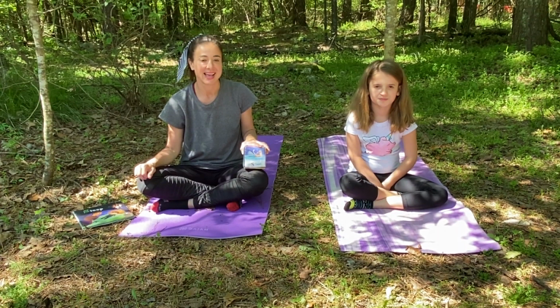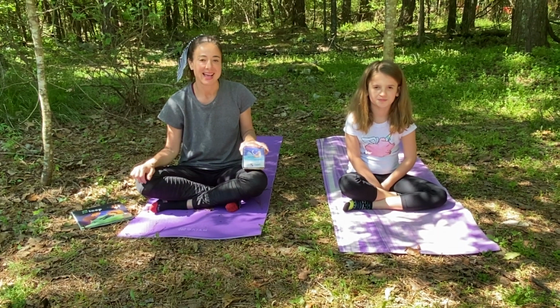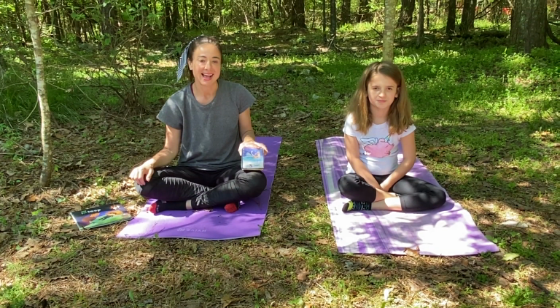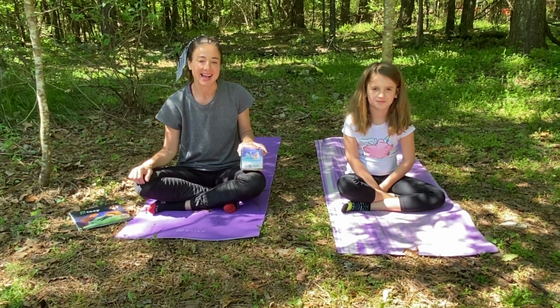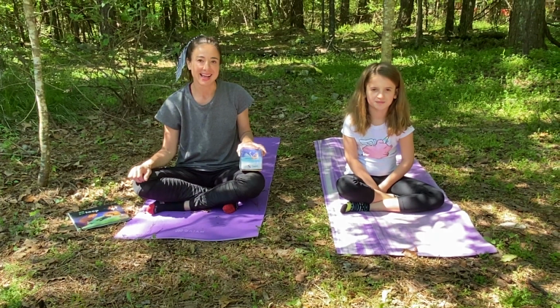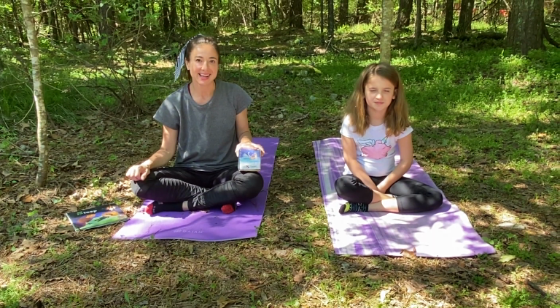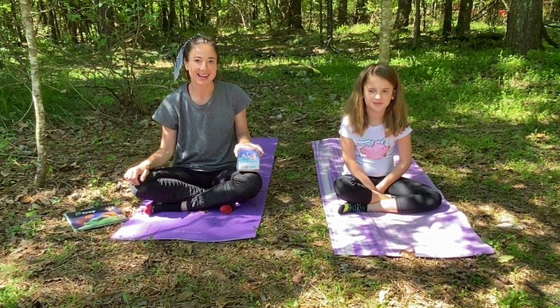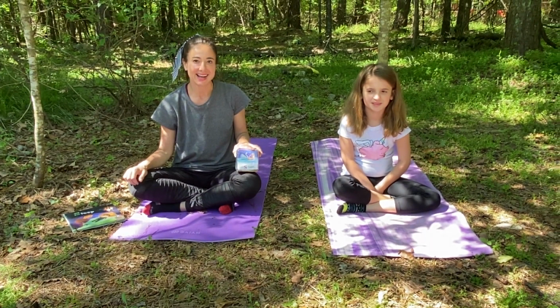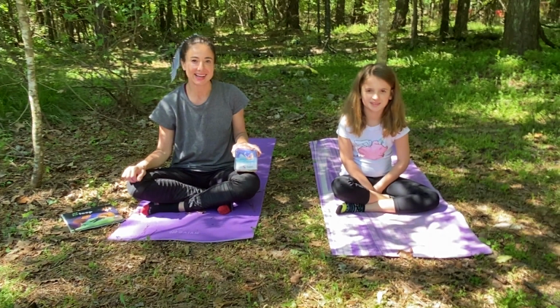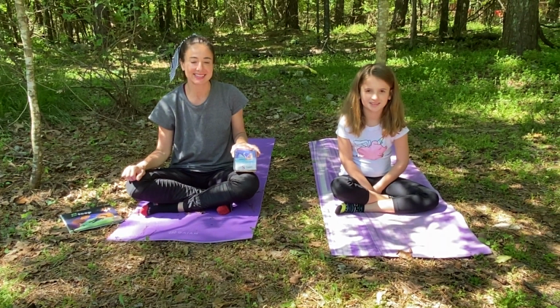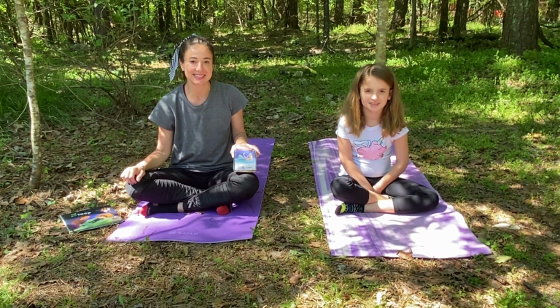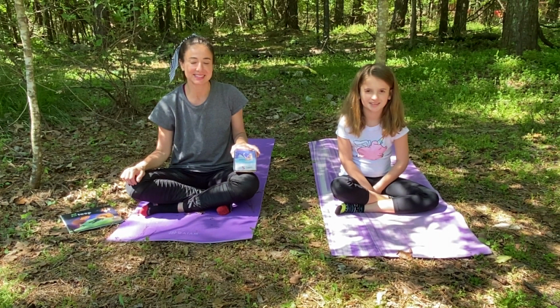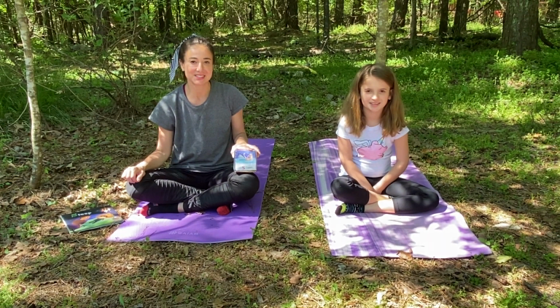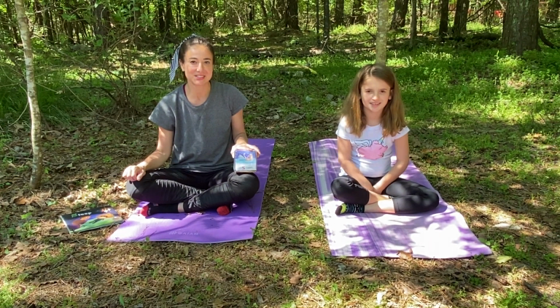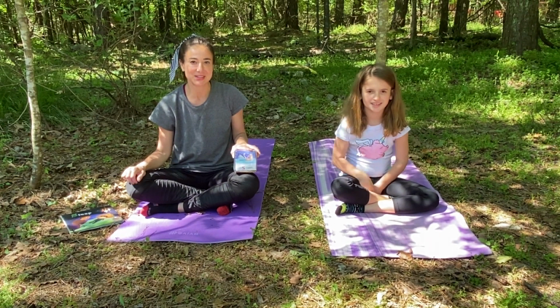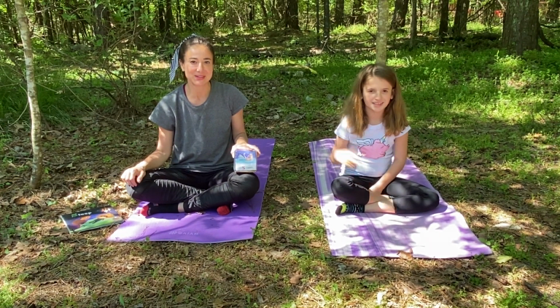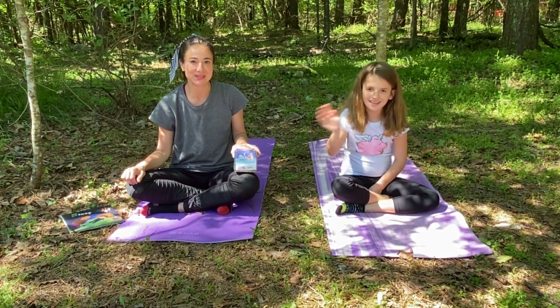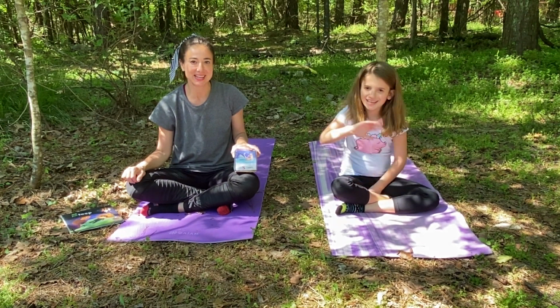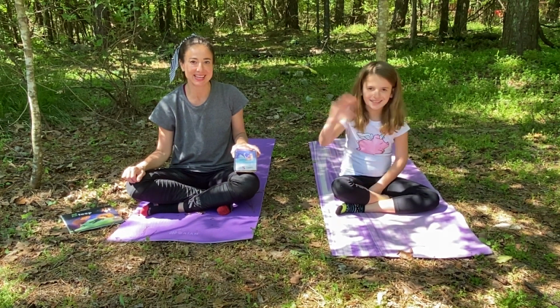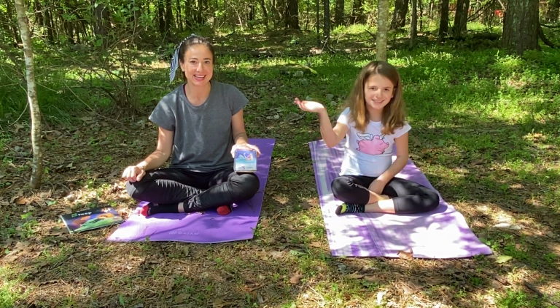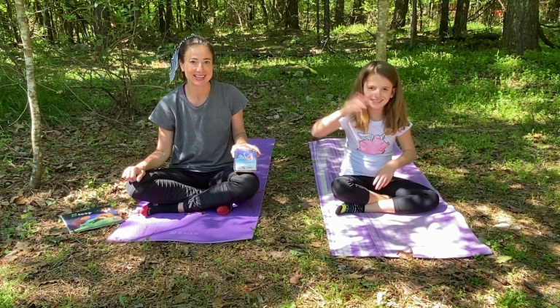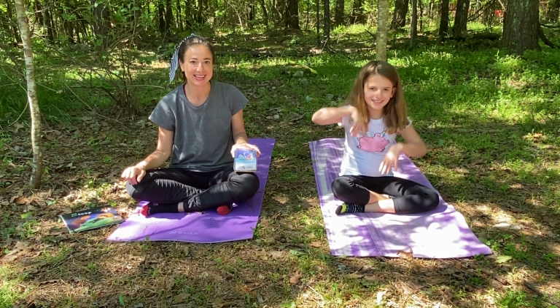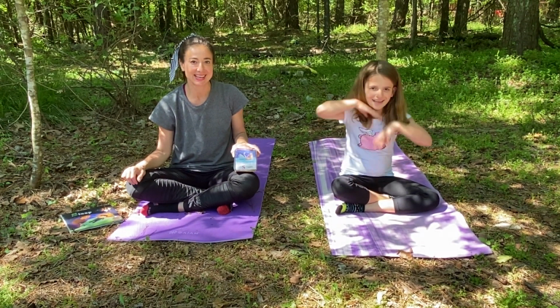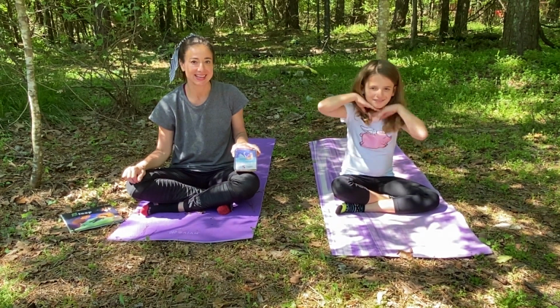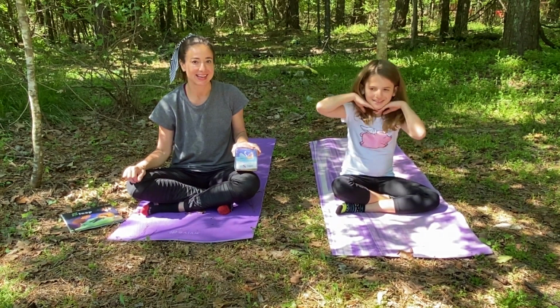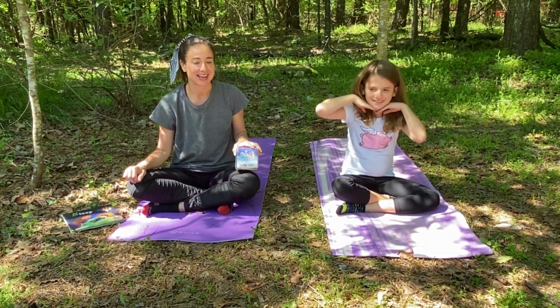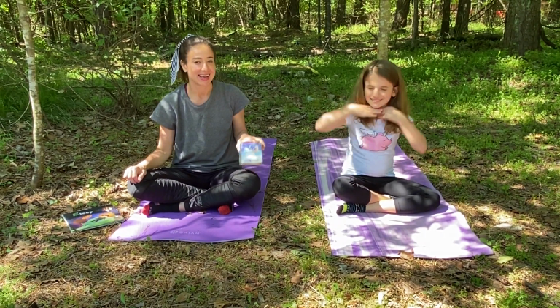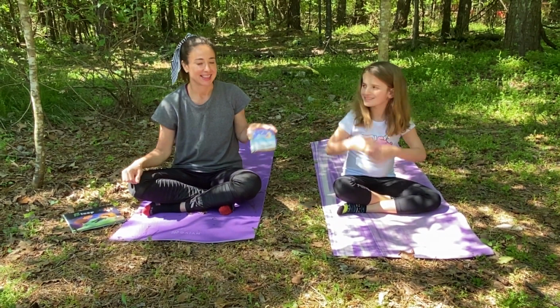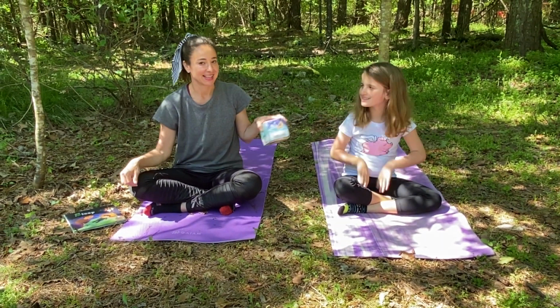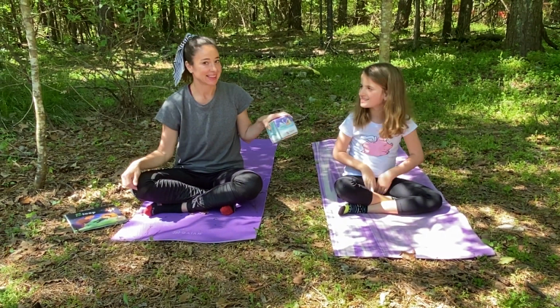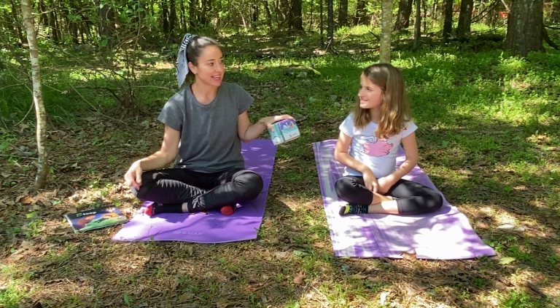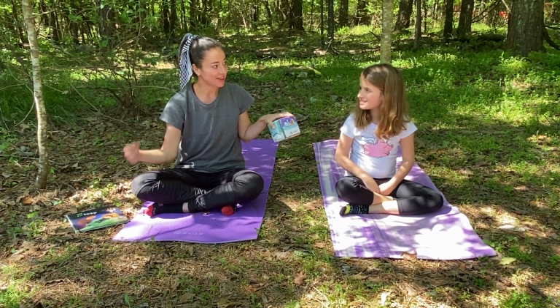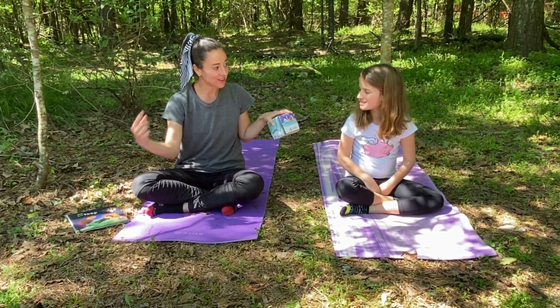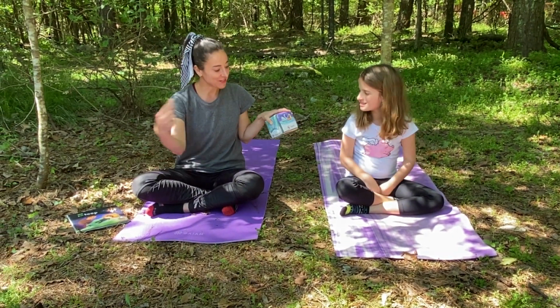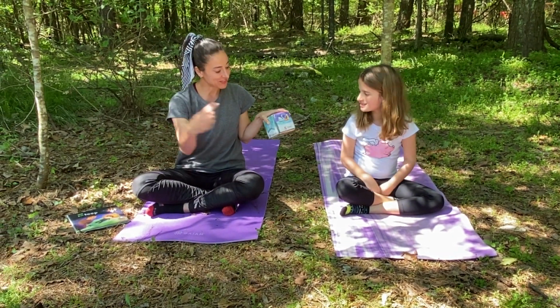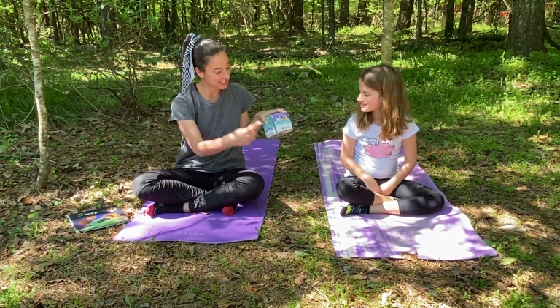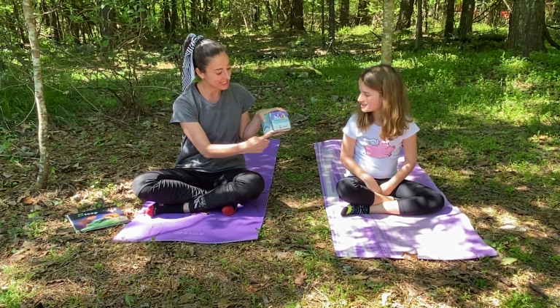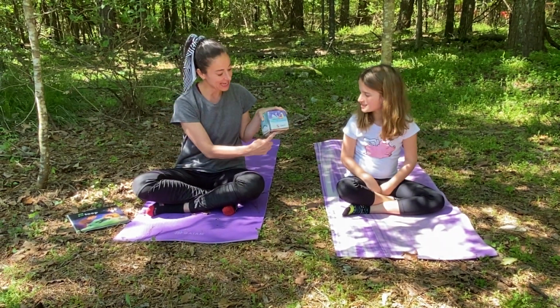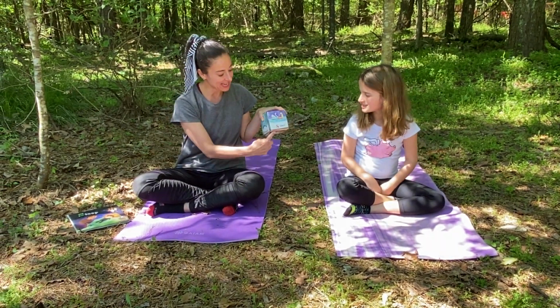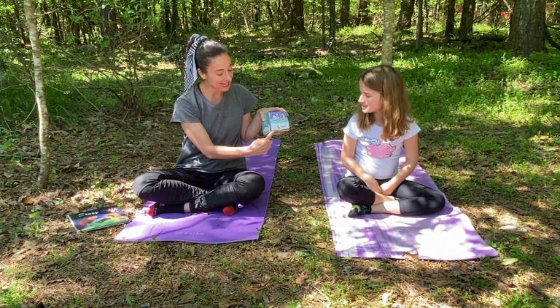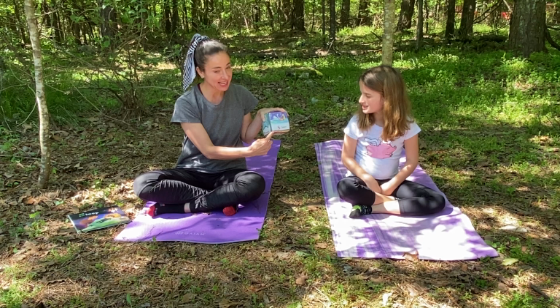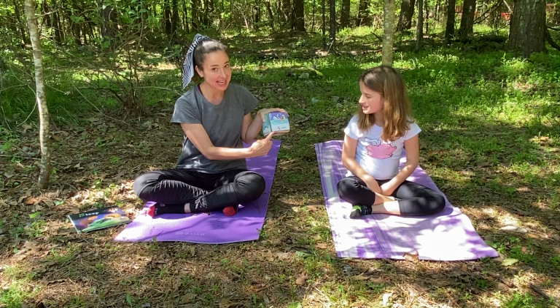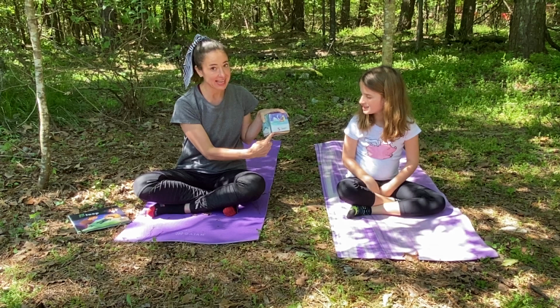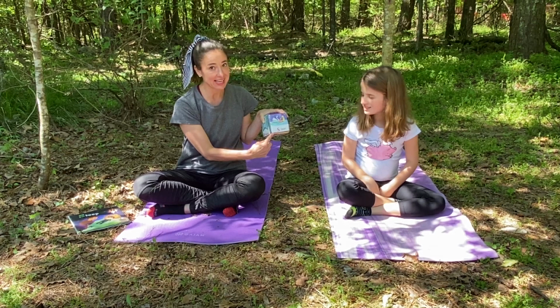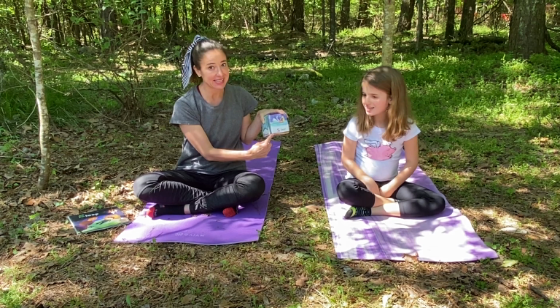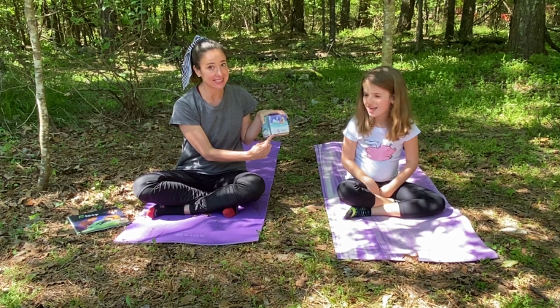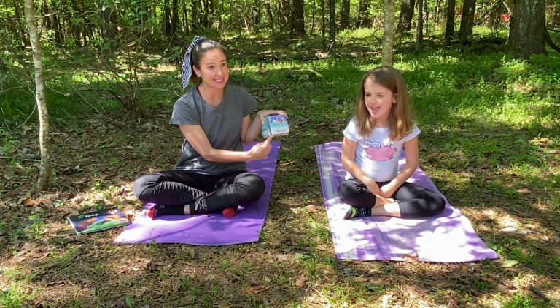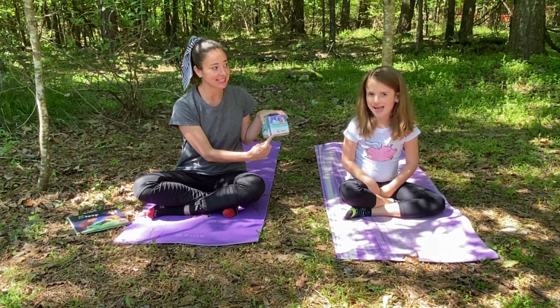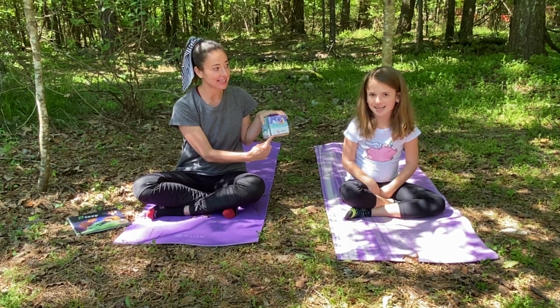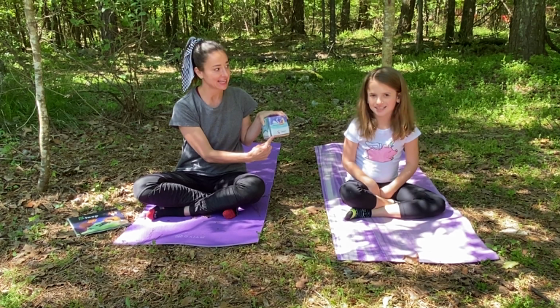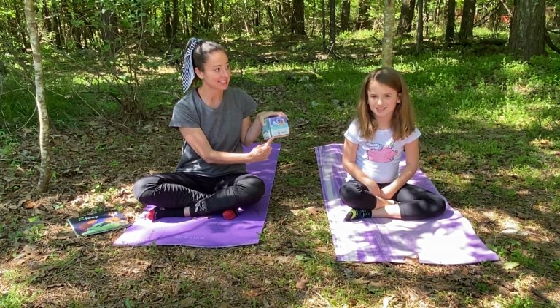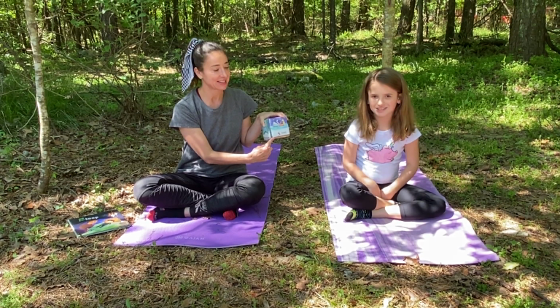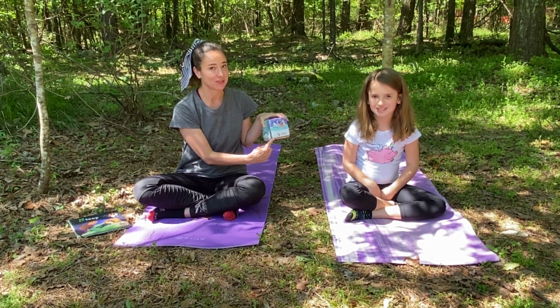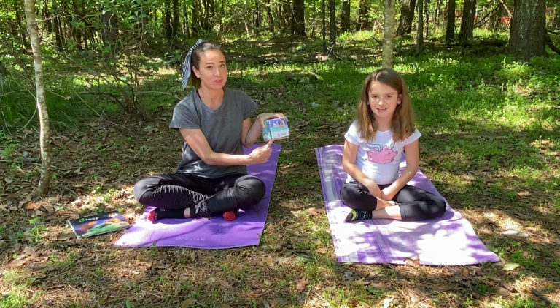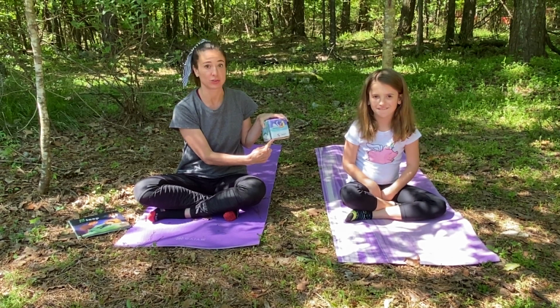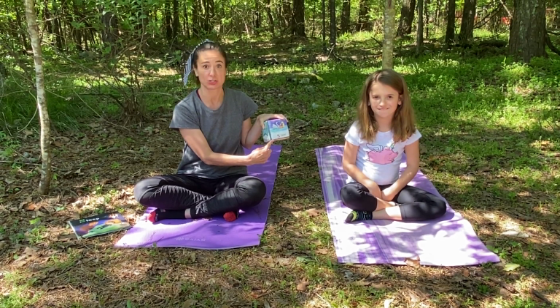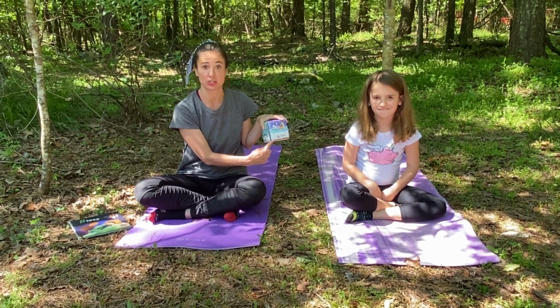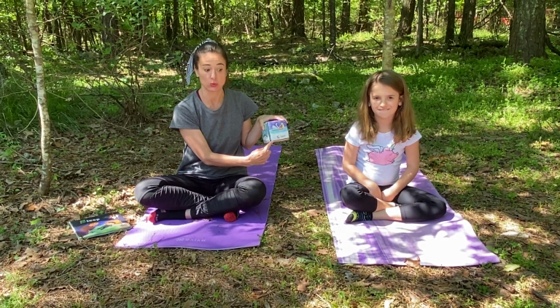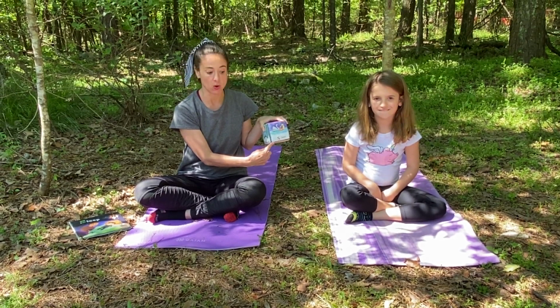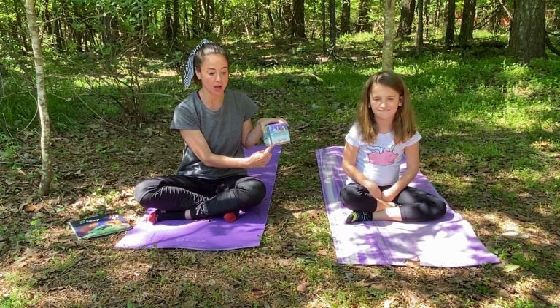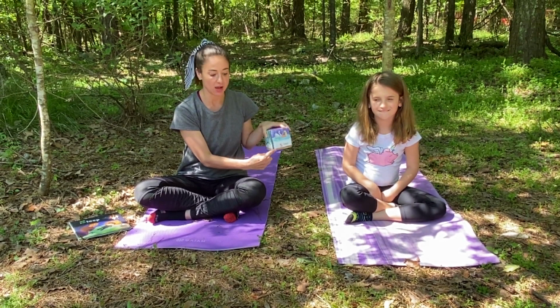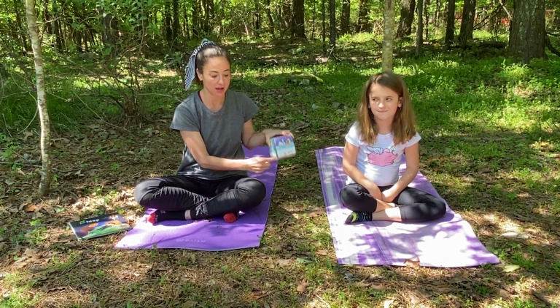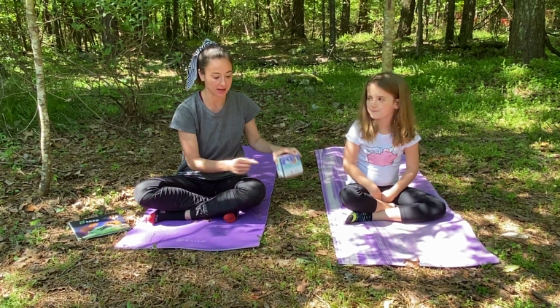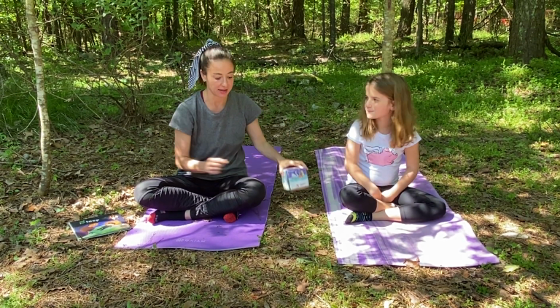Hi guys, it's Jodi. It's Devin. The letter of the day is S for swan.